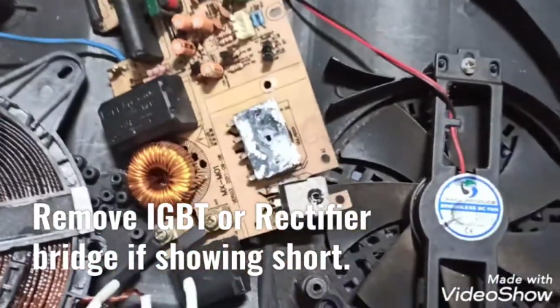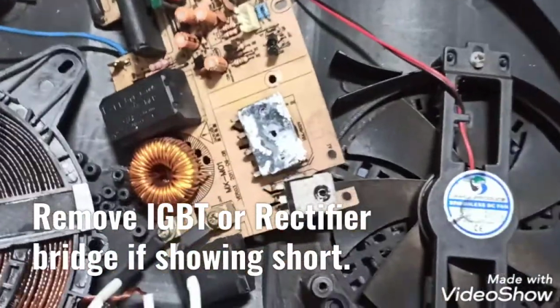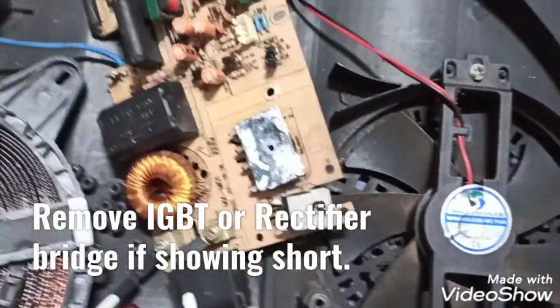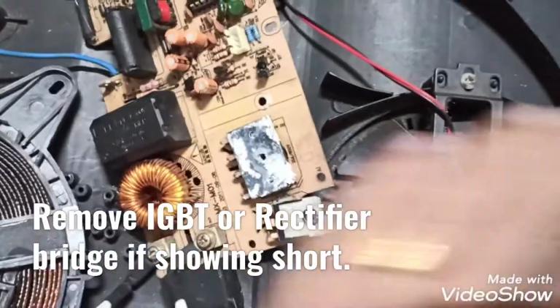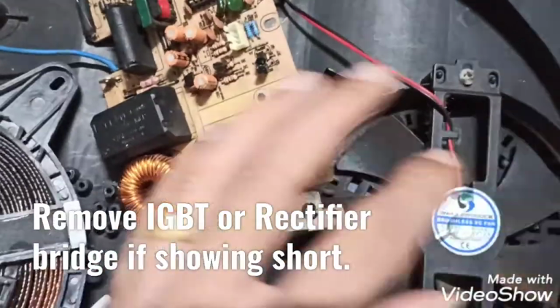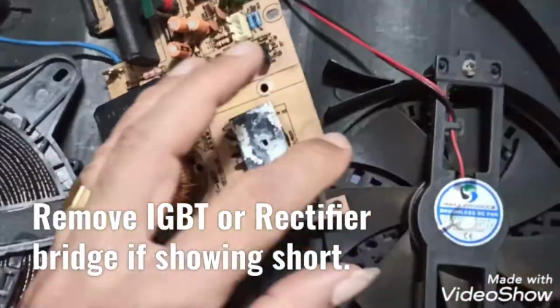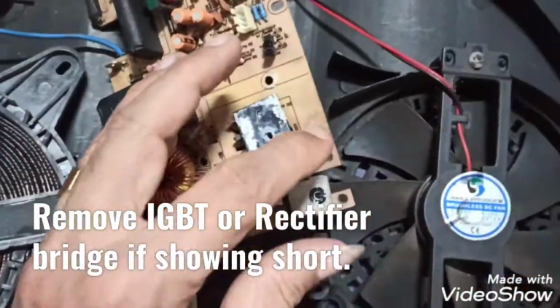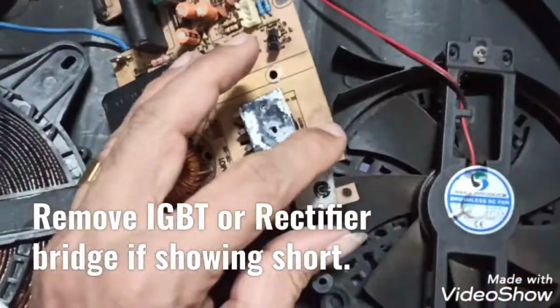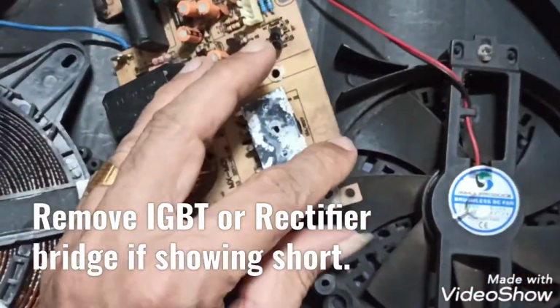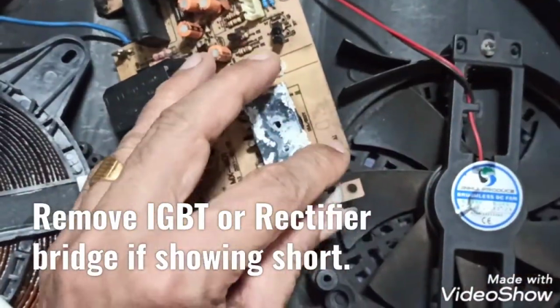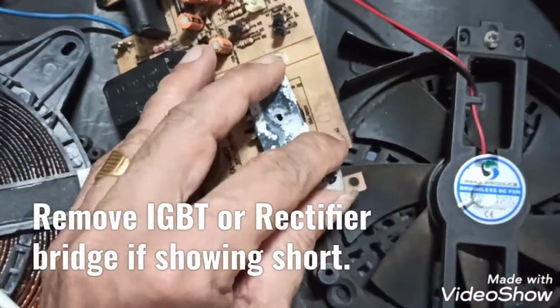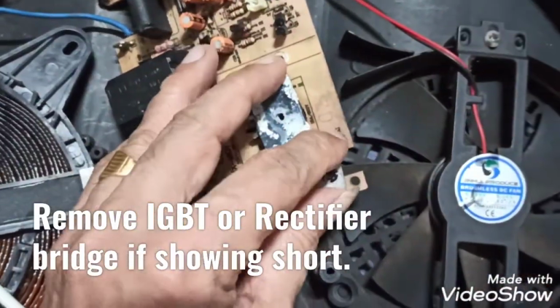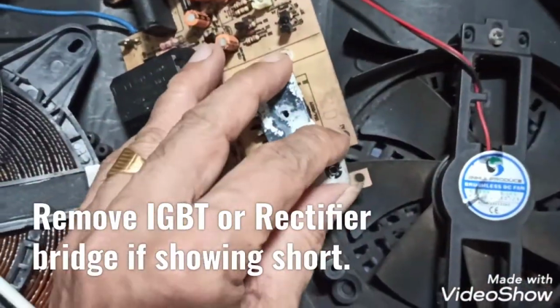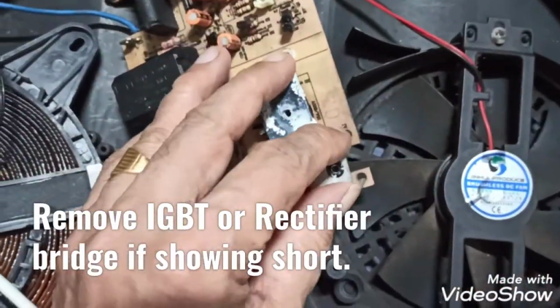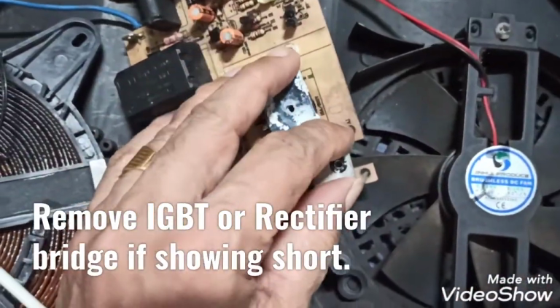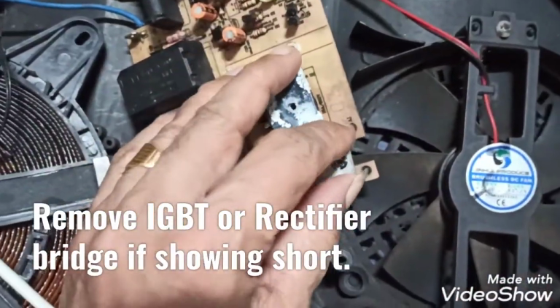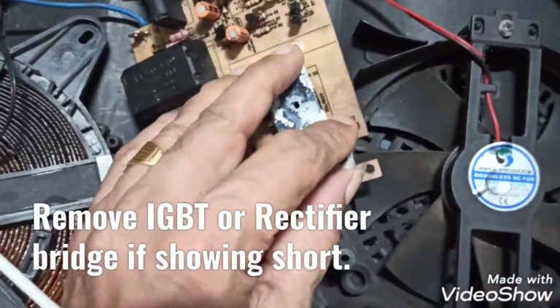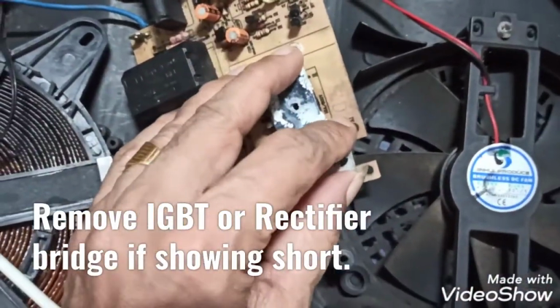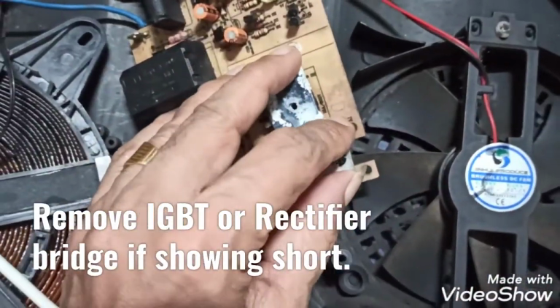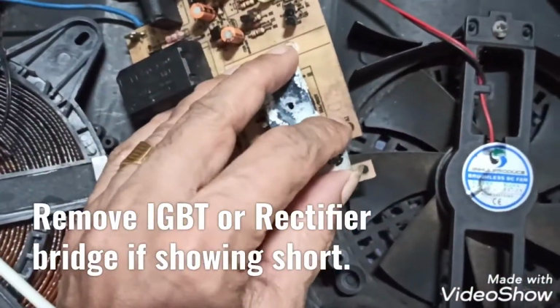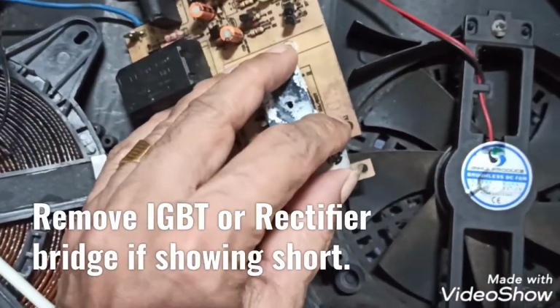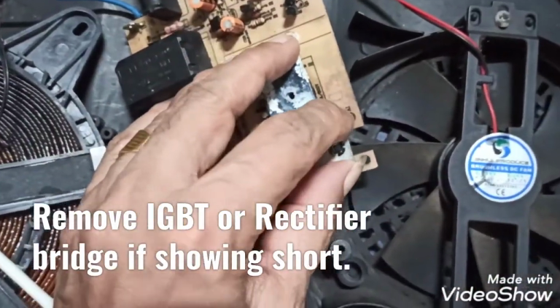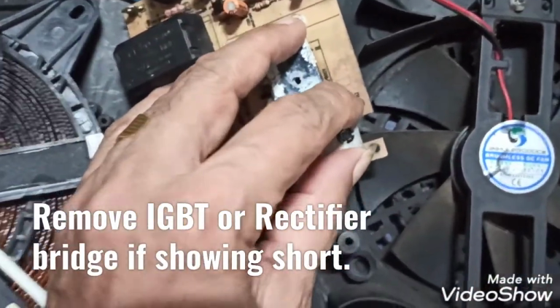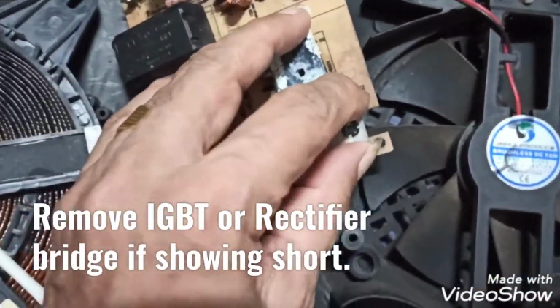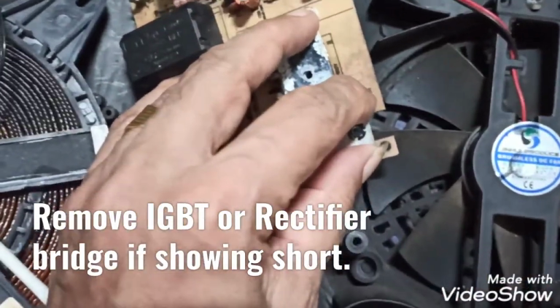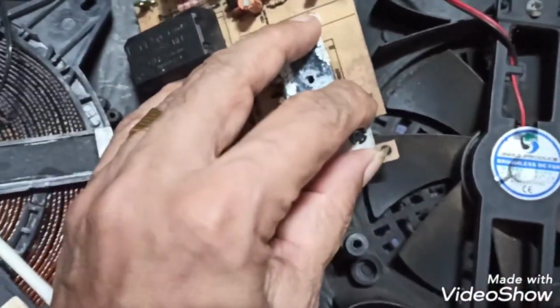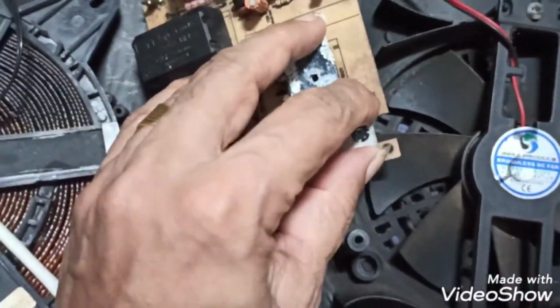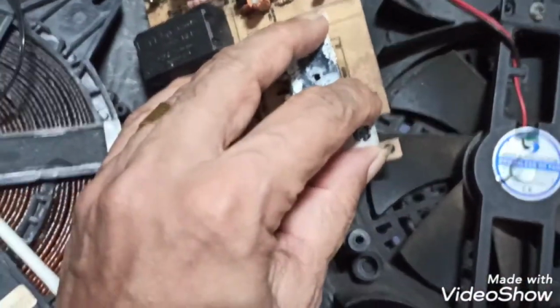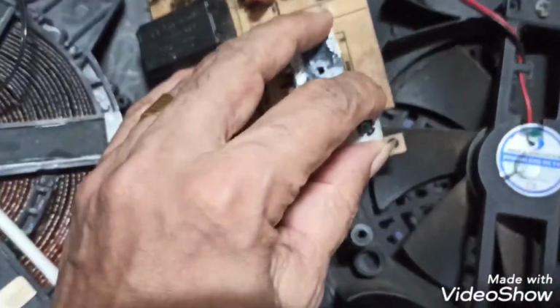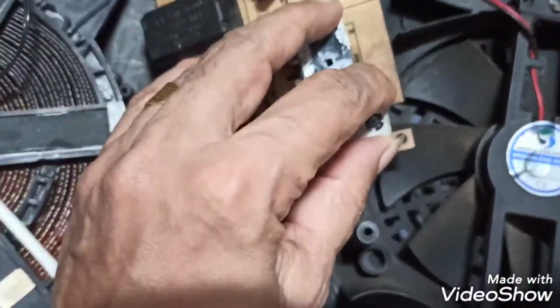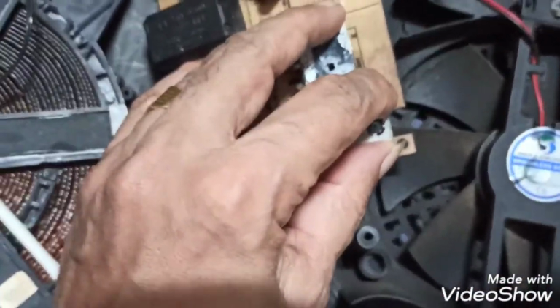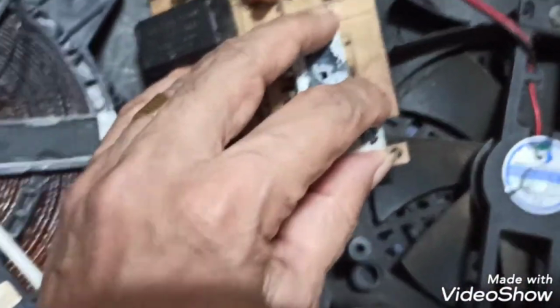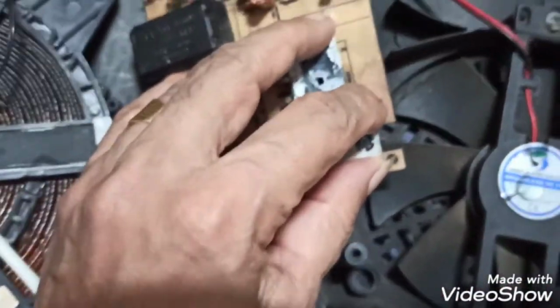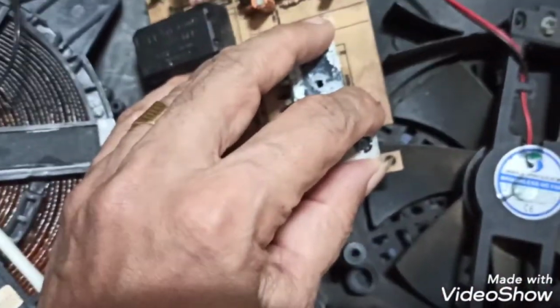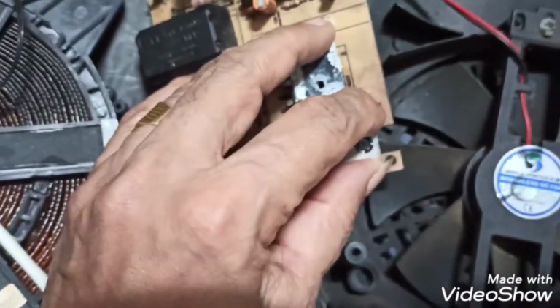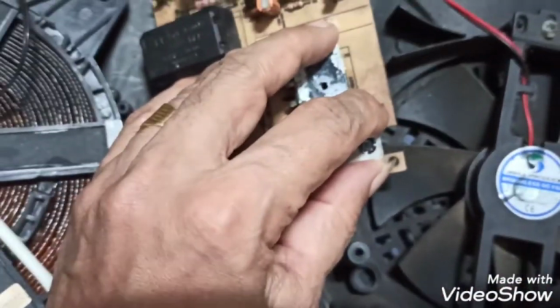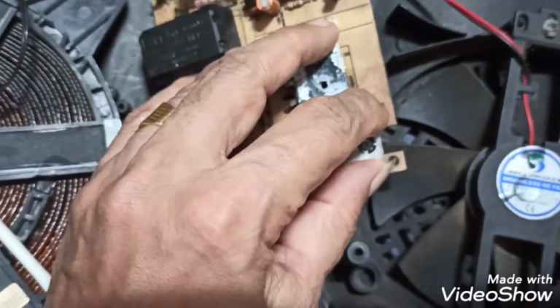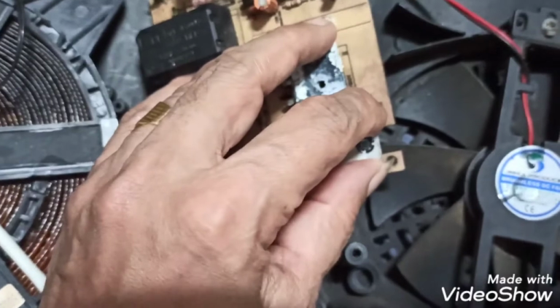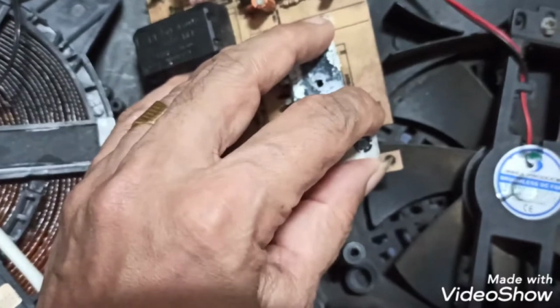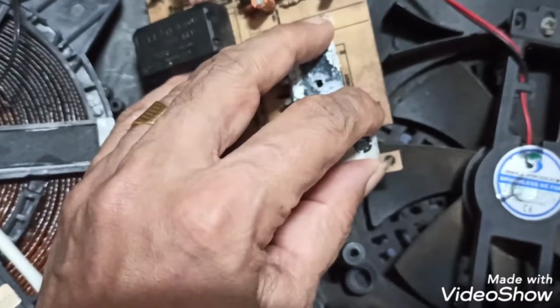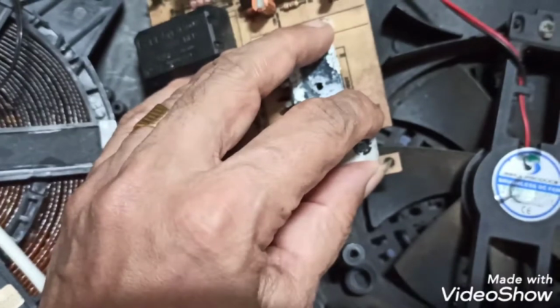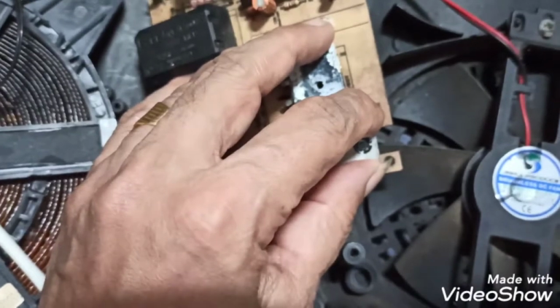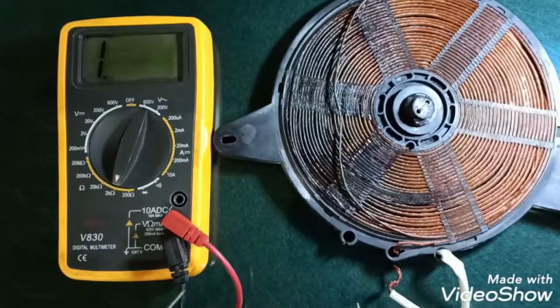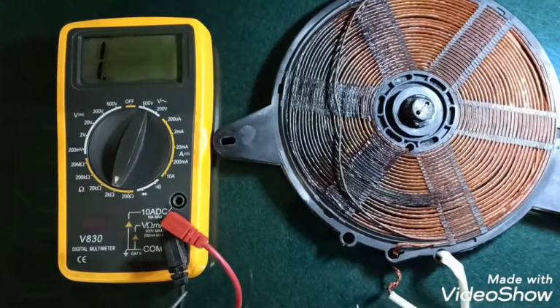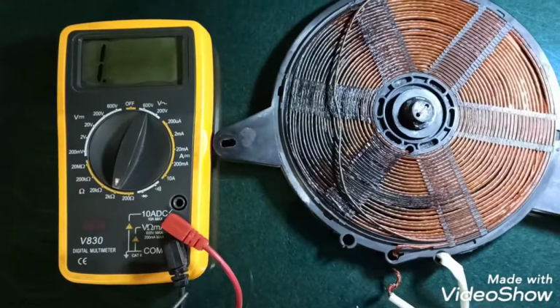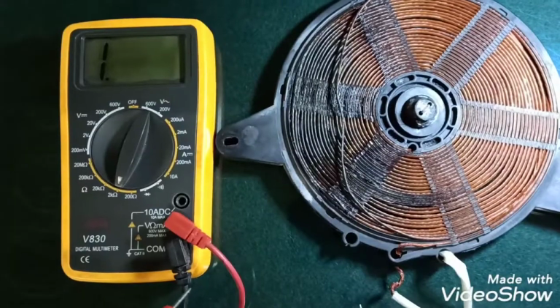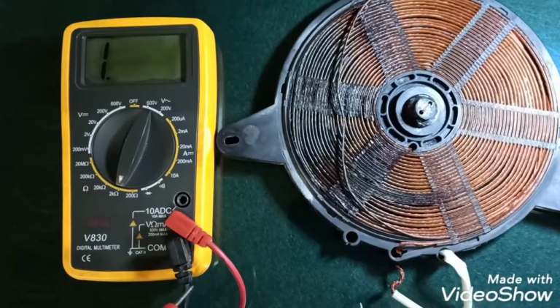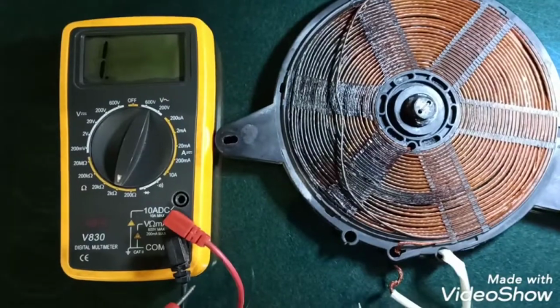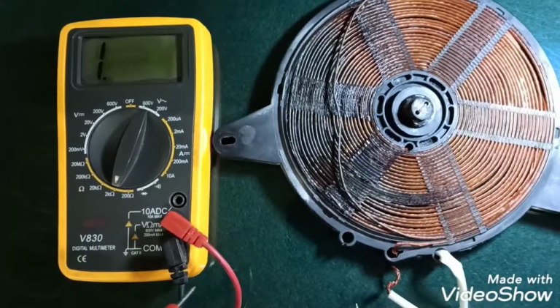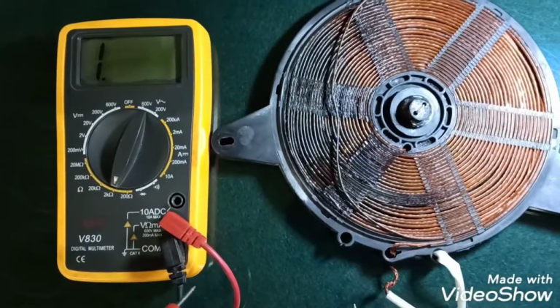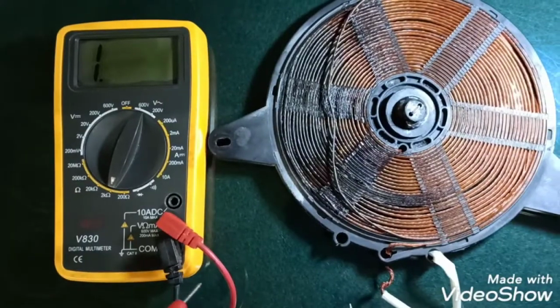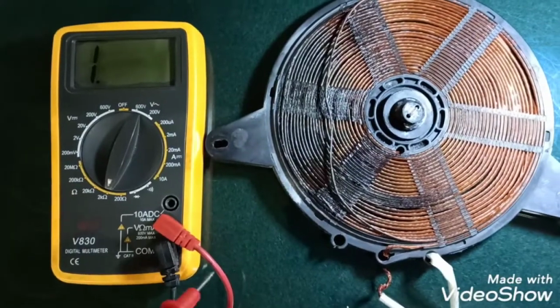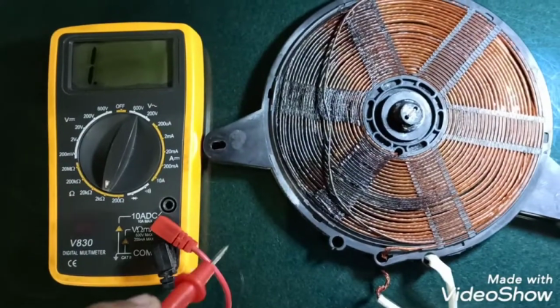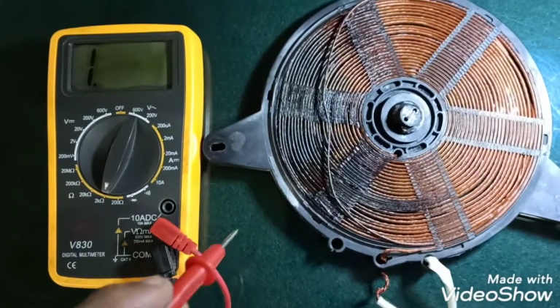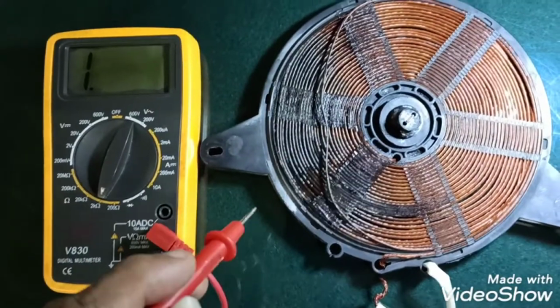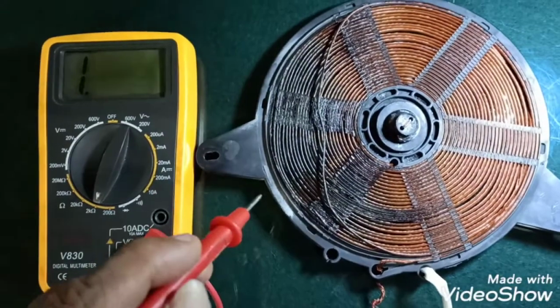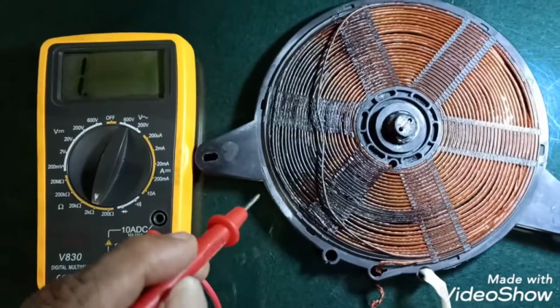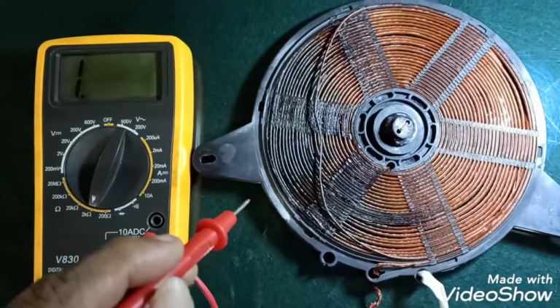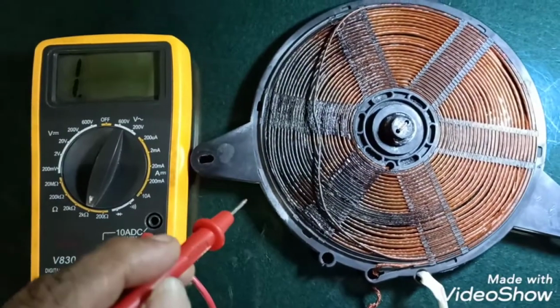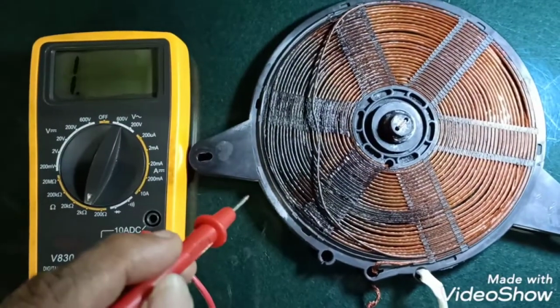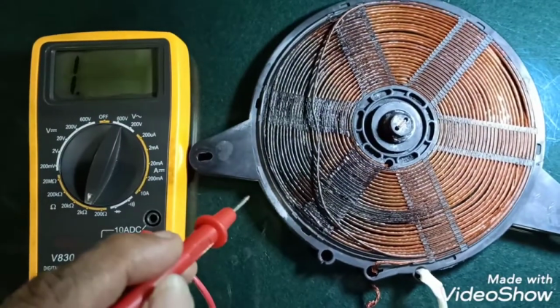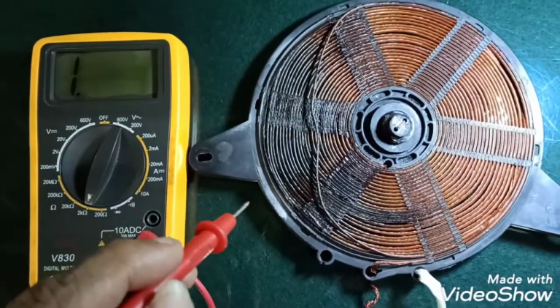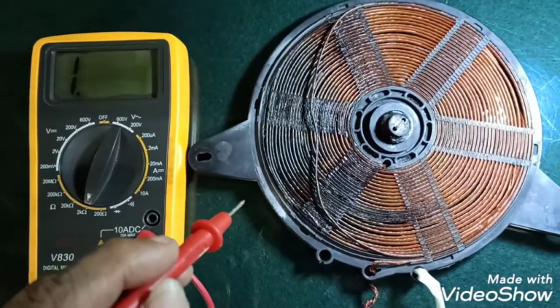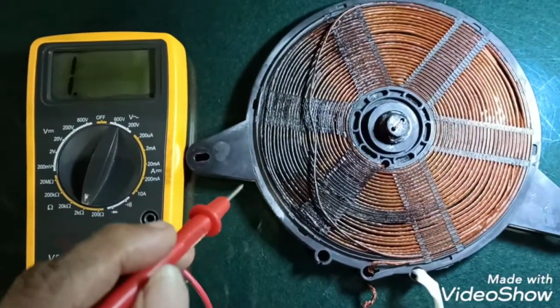Here I removed the heatsink; under that is the IGBT, which I have already desoldered and am taking in and out for testing.